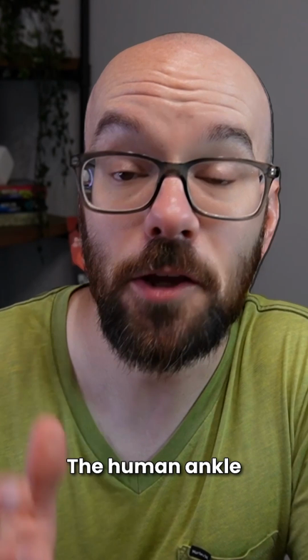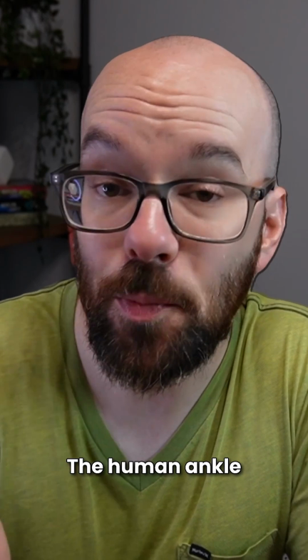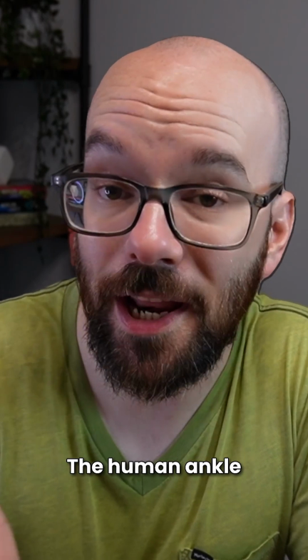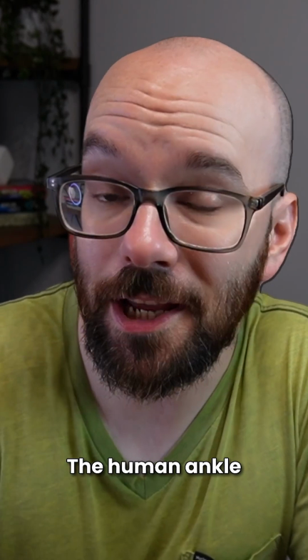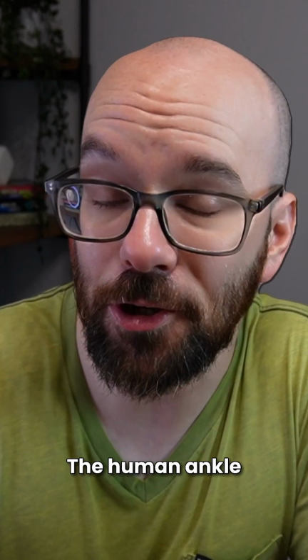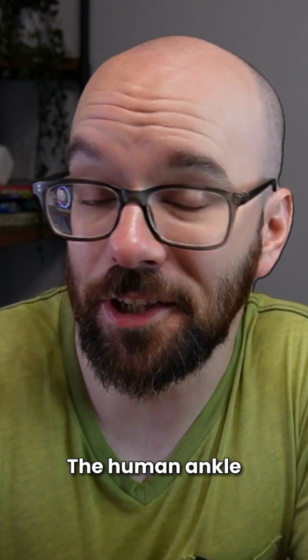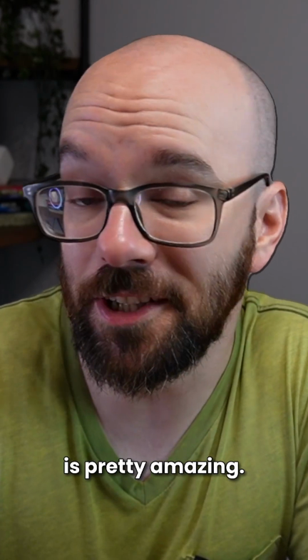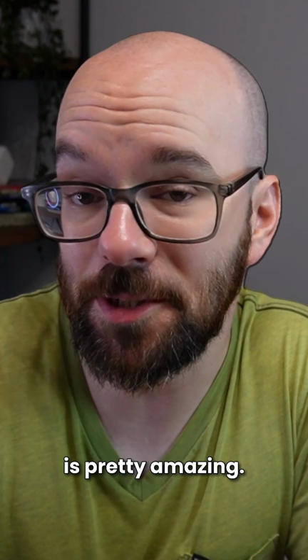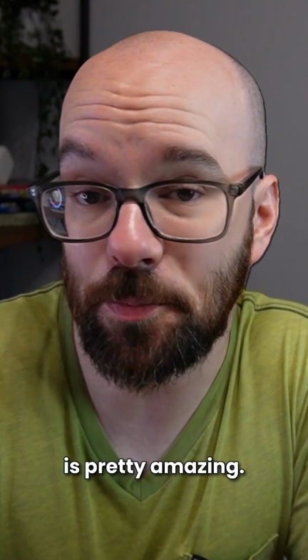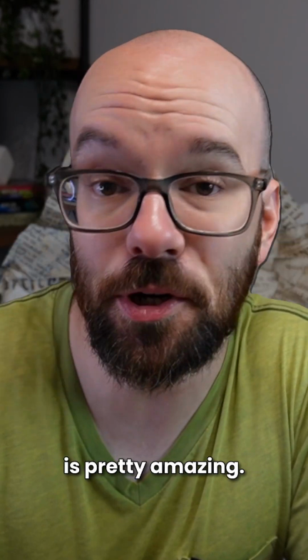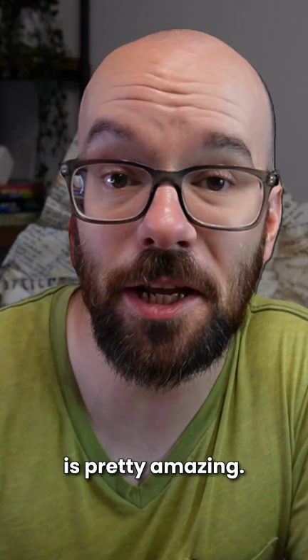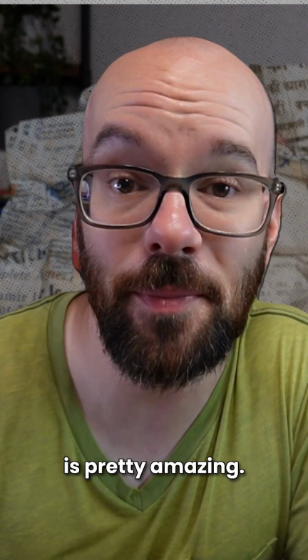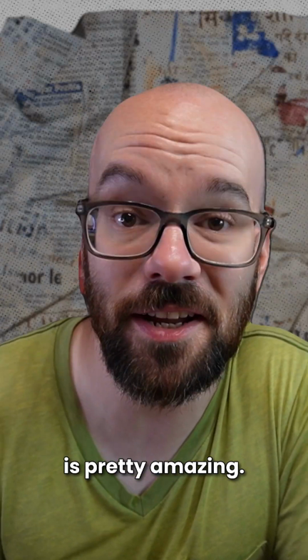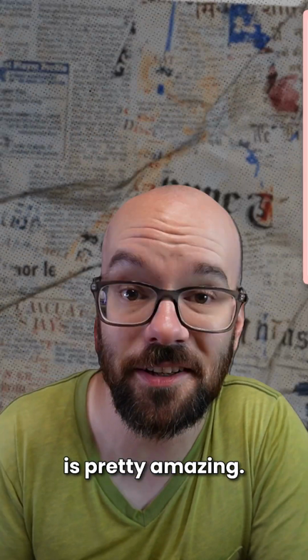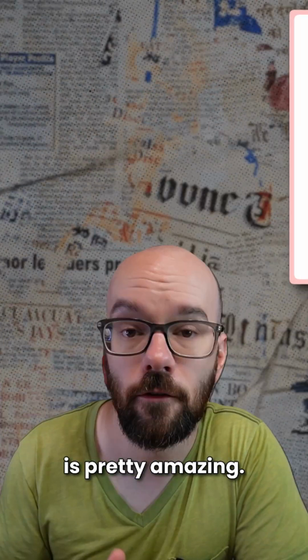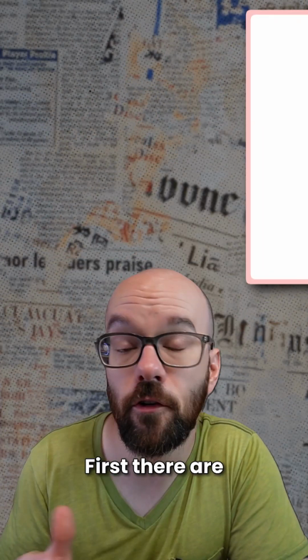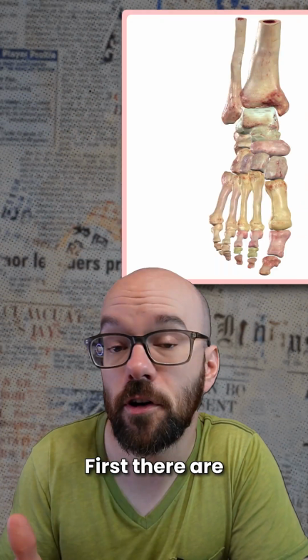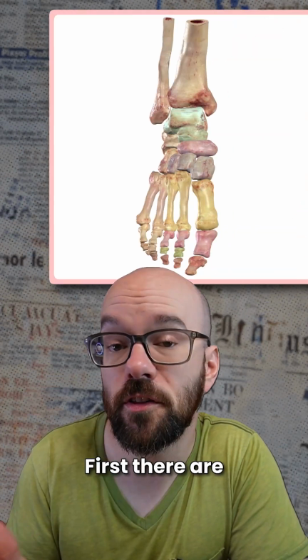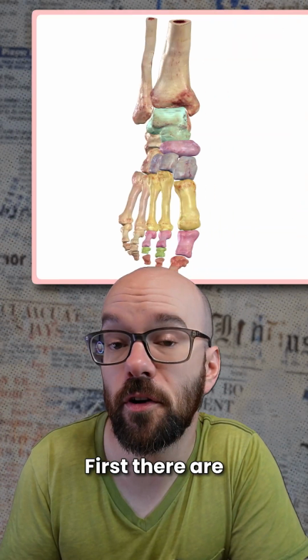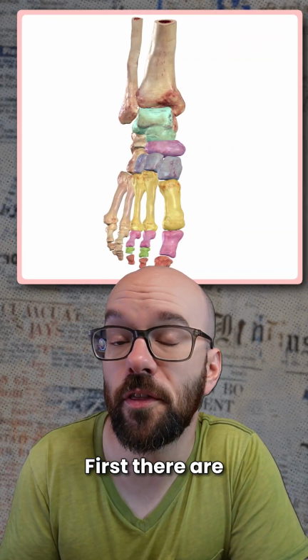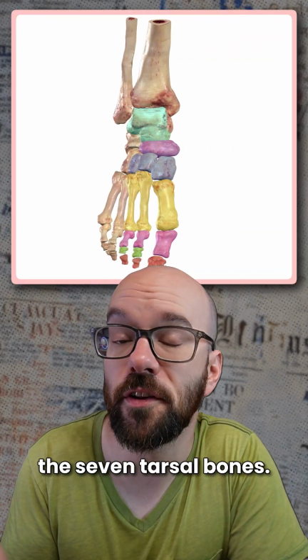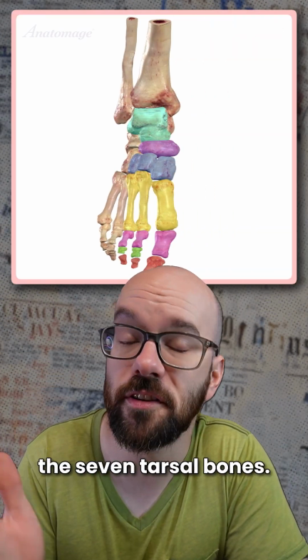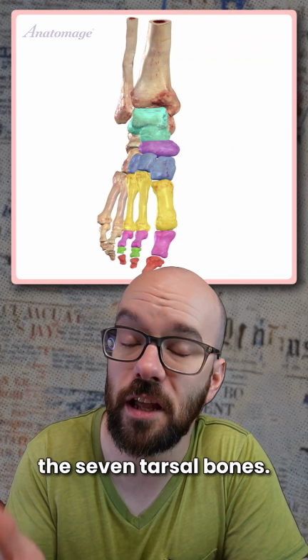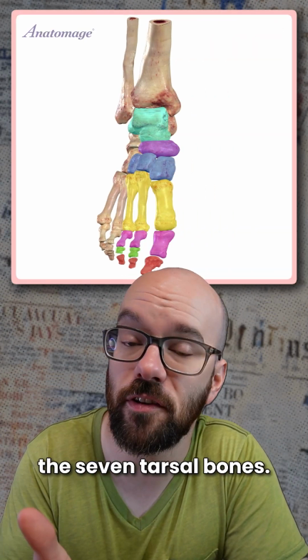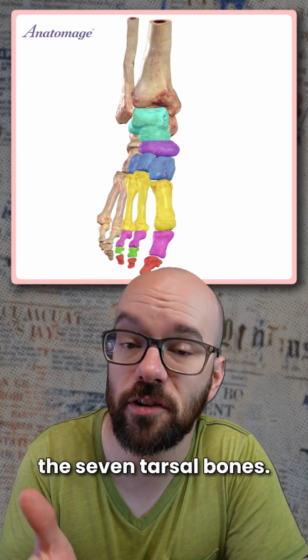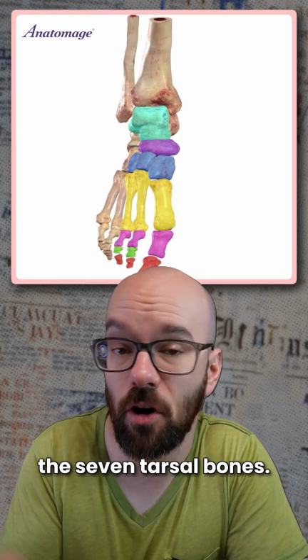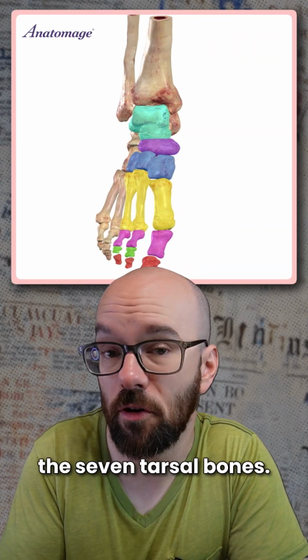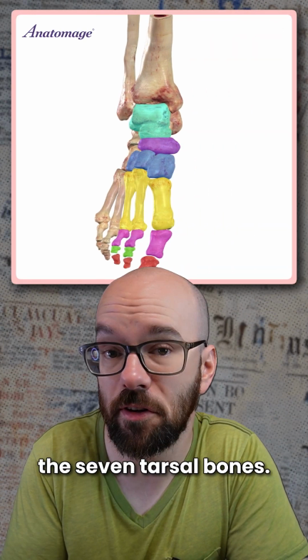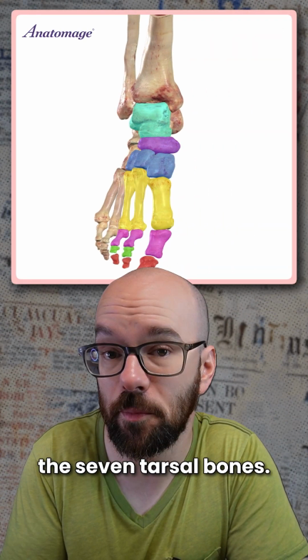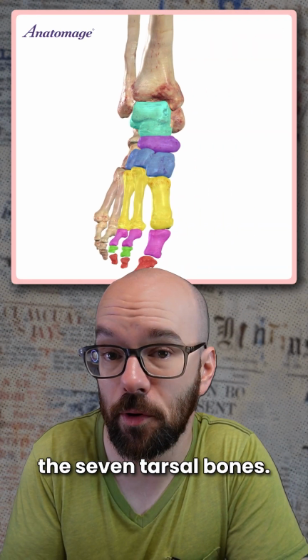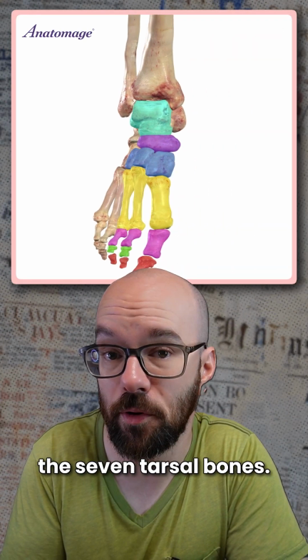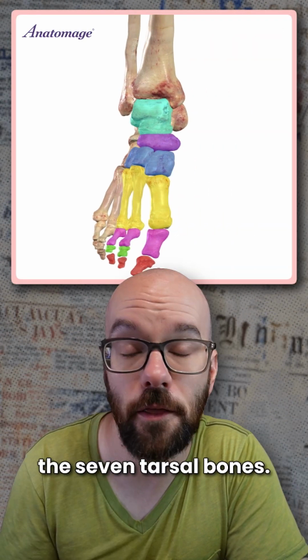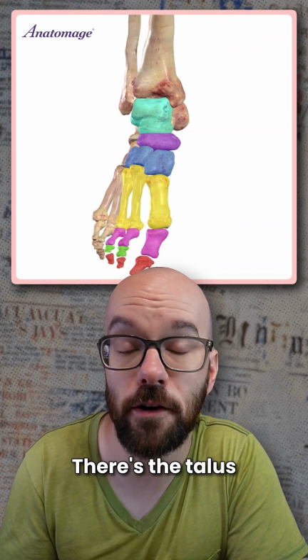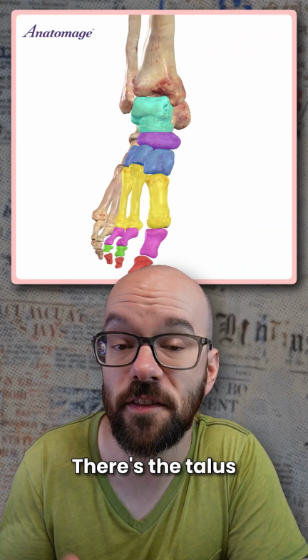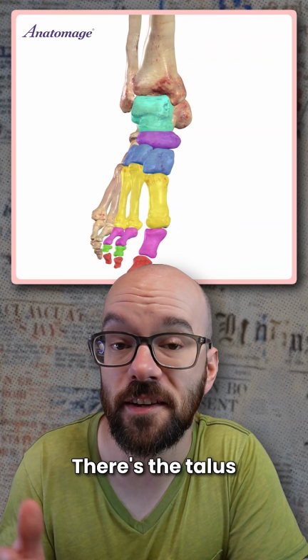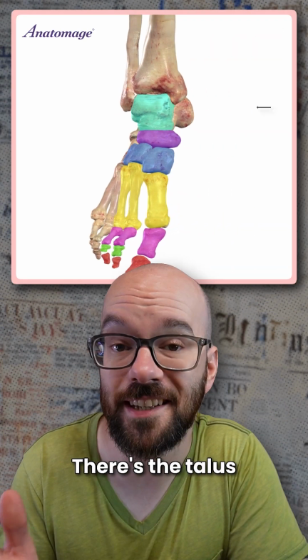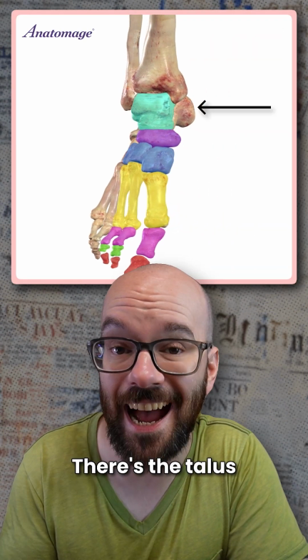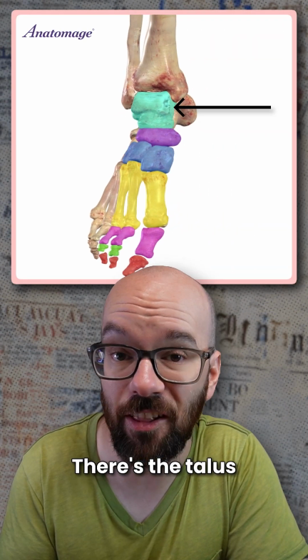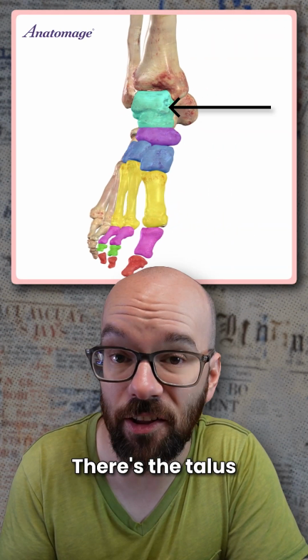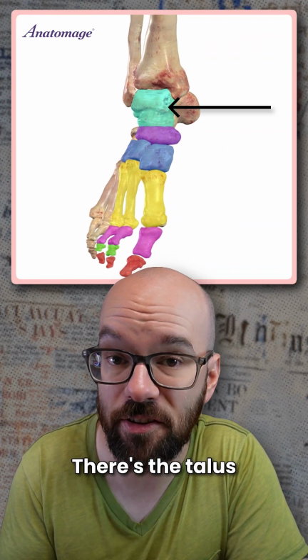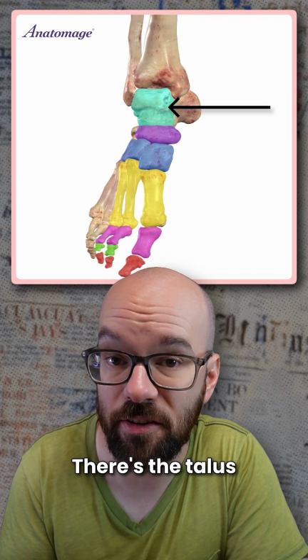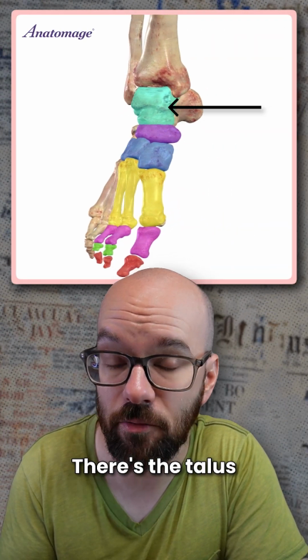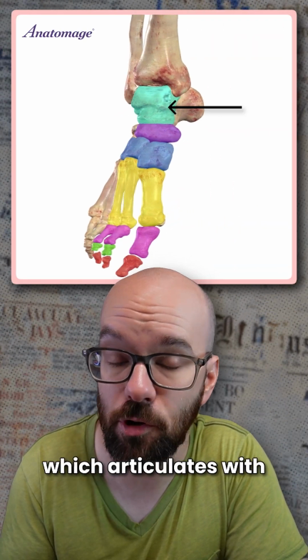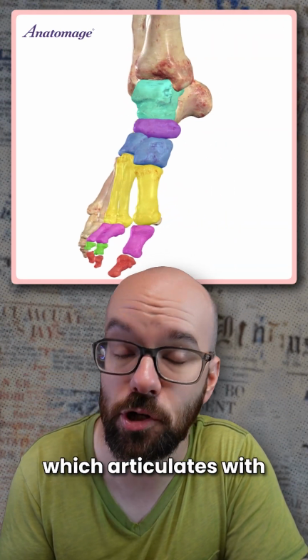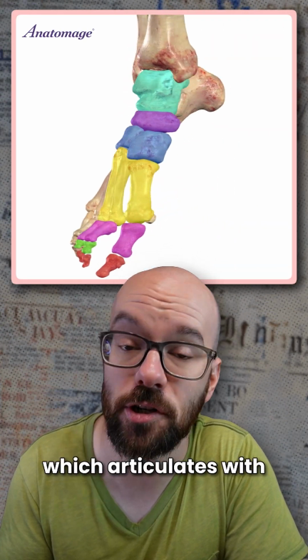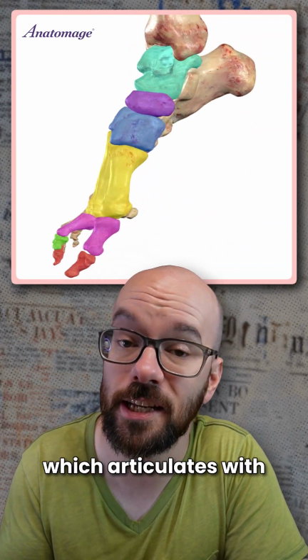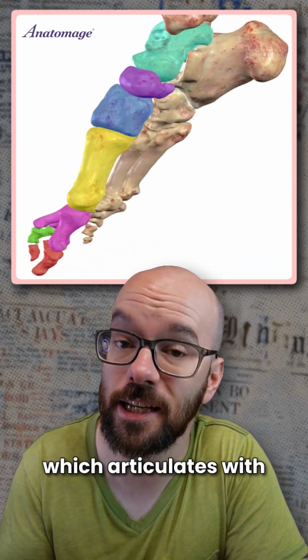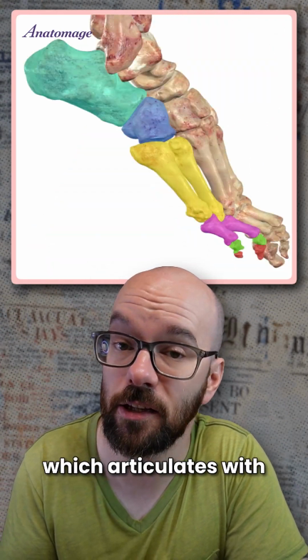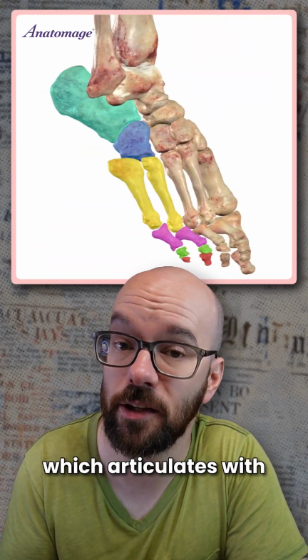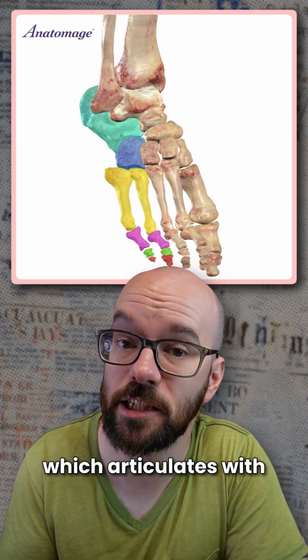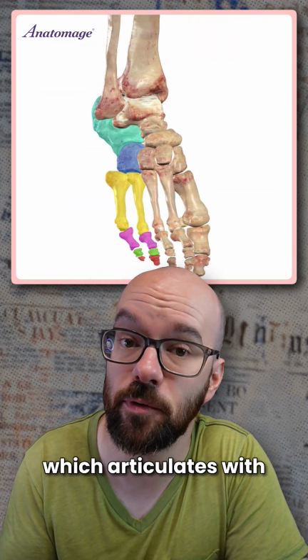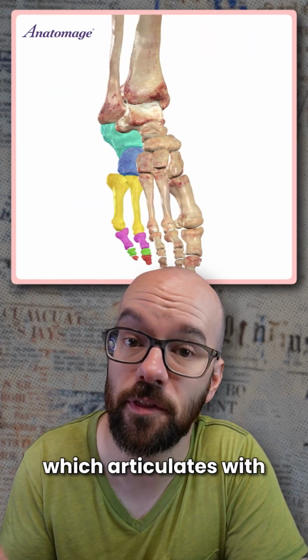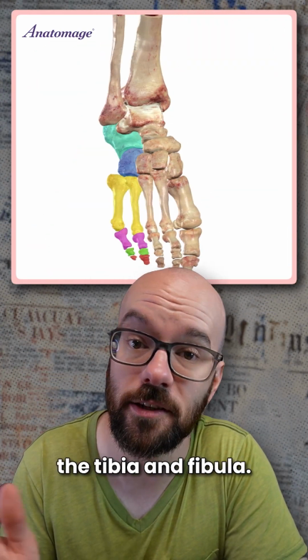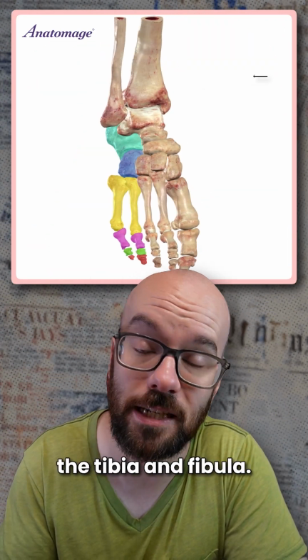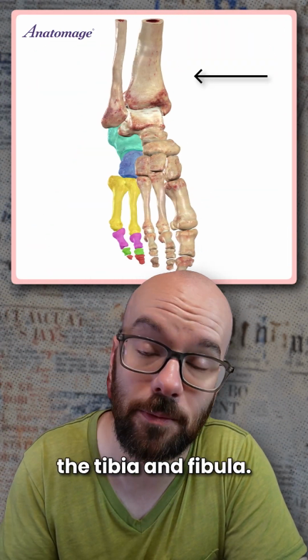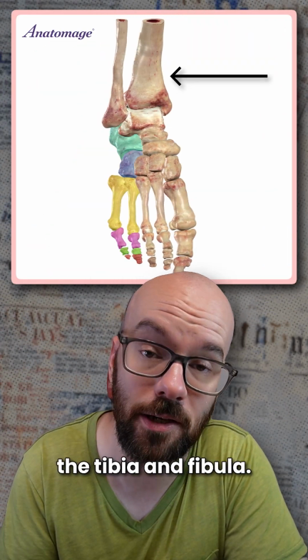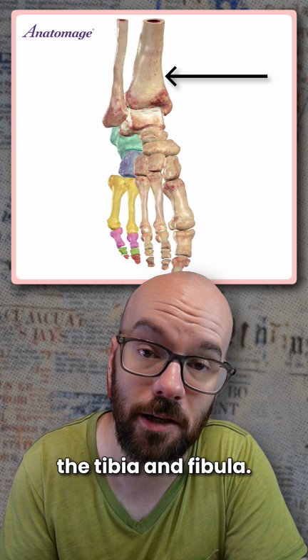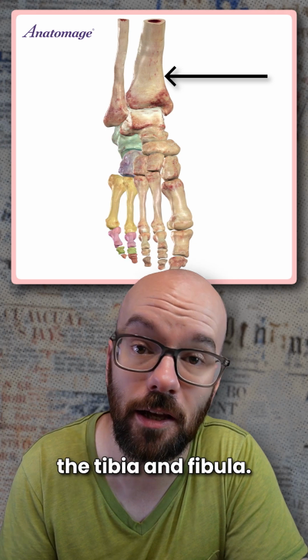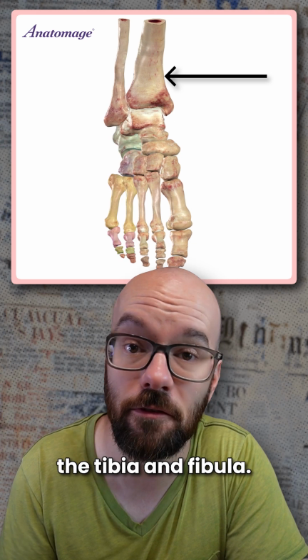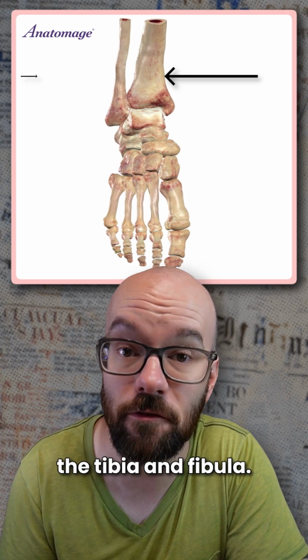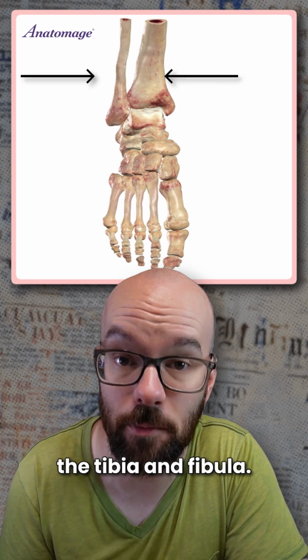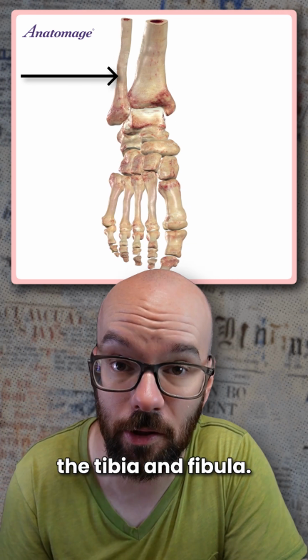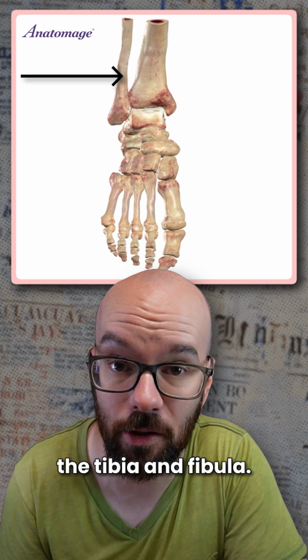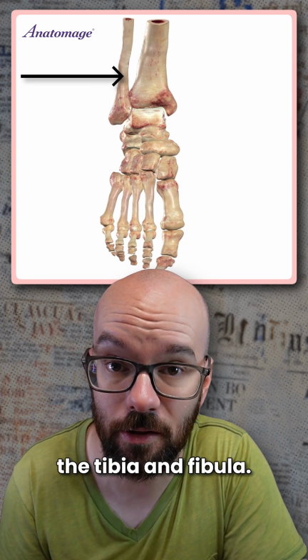The human ankle is pretty amazing. First, there are the seven tarsal bones. There's the talus, which articulates with the tibia and fibula.